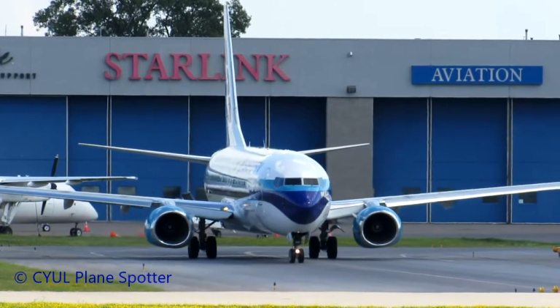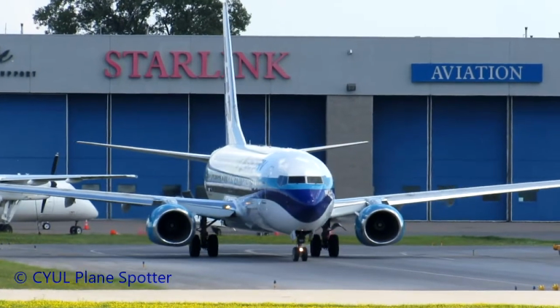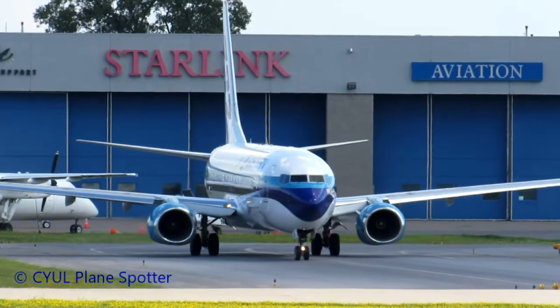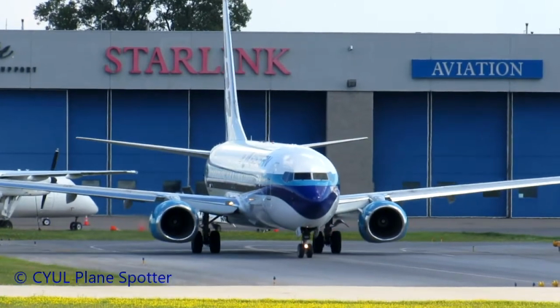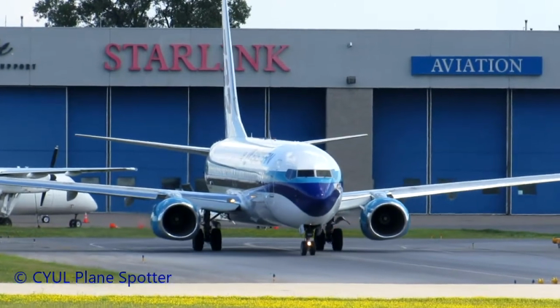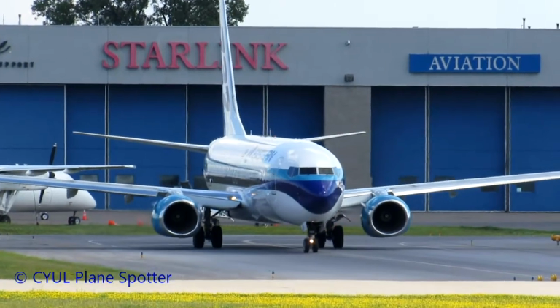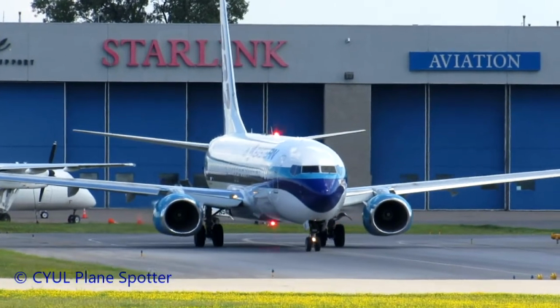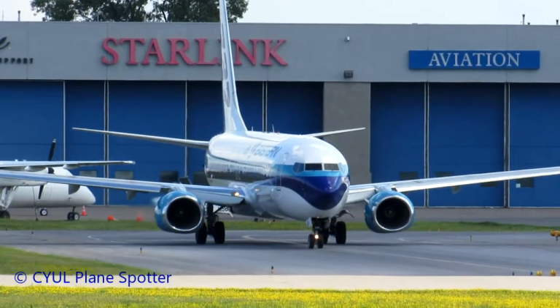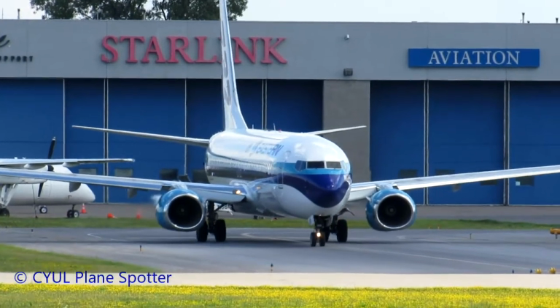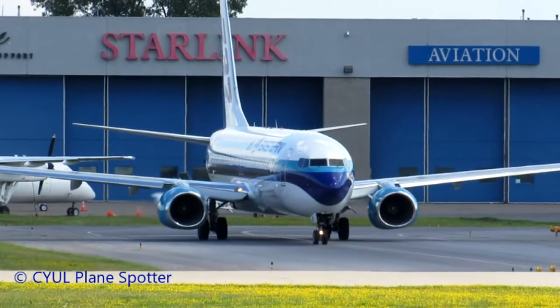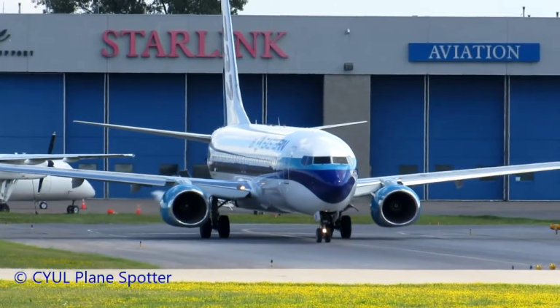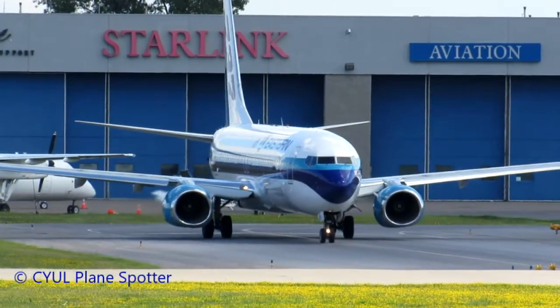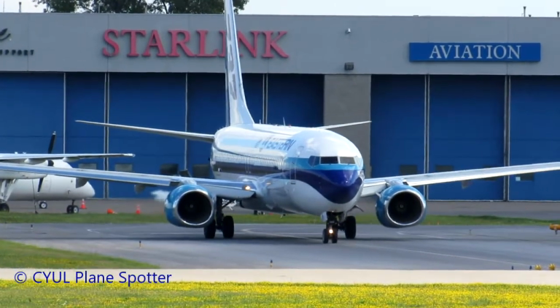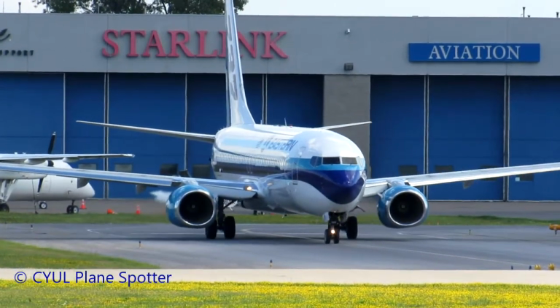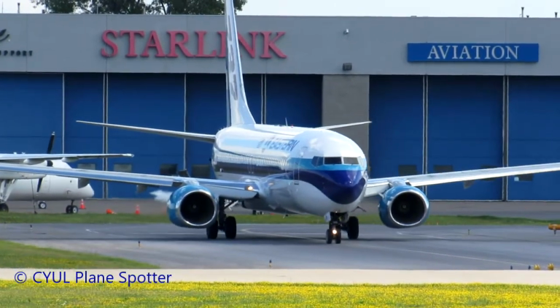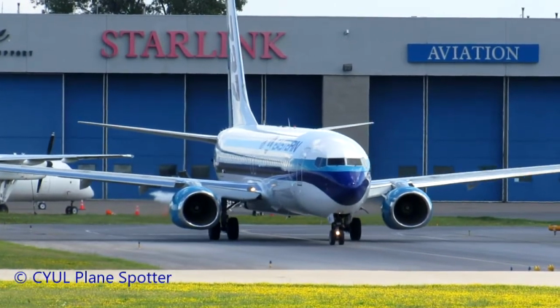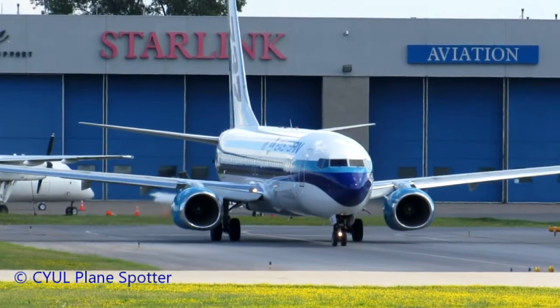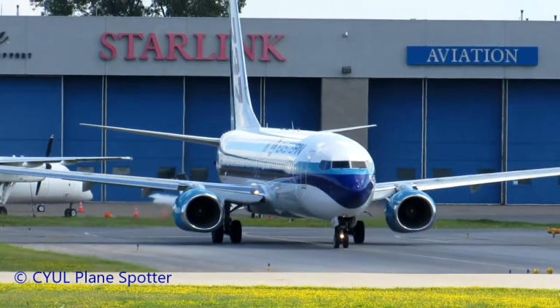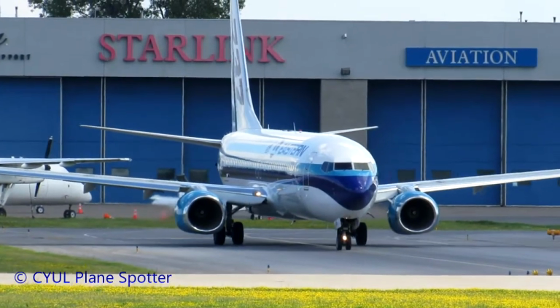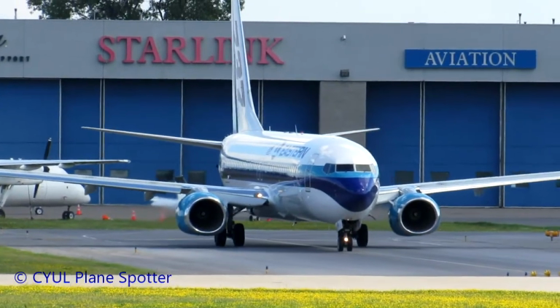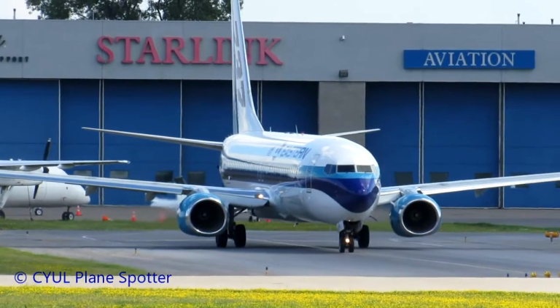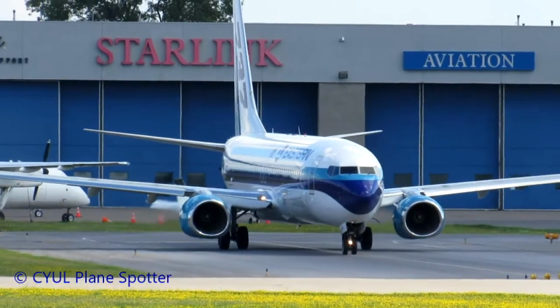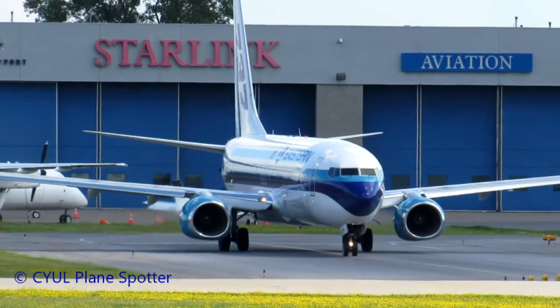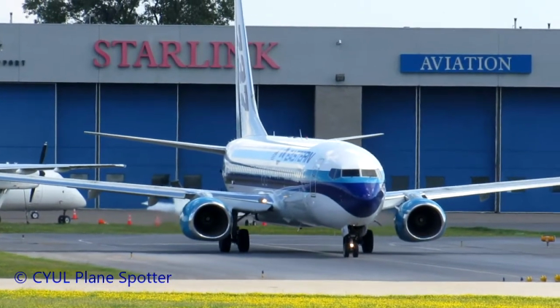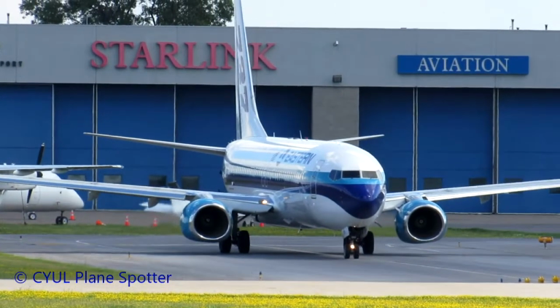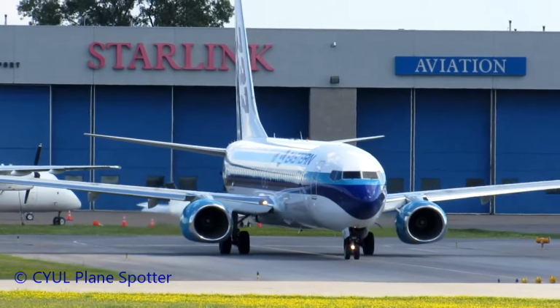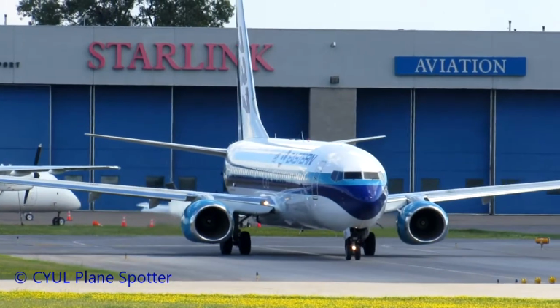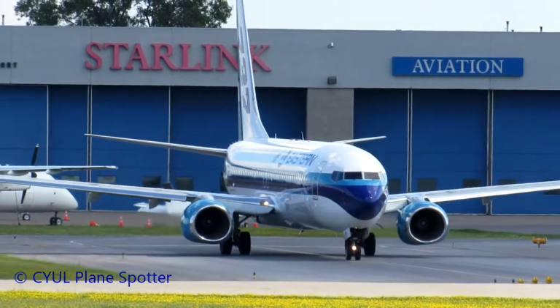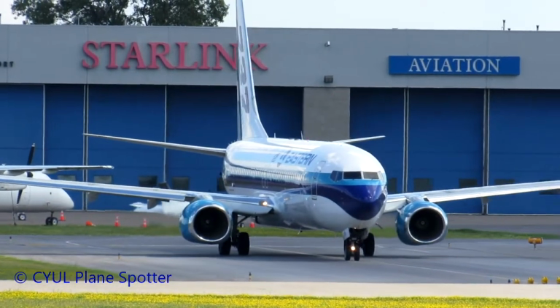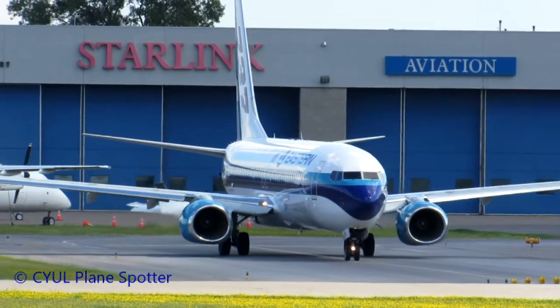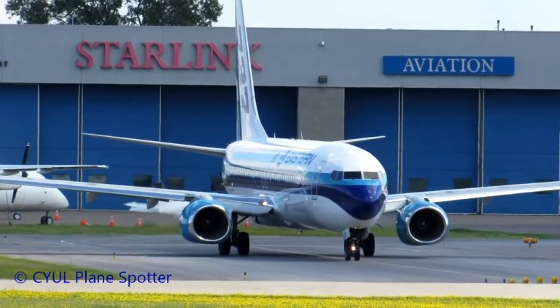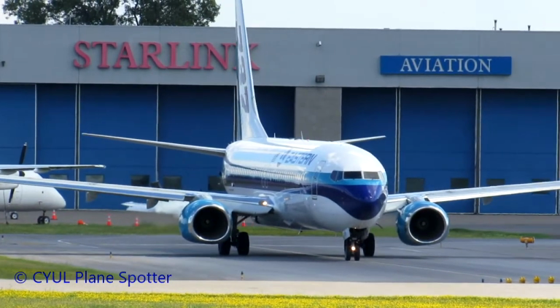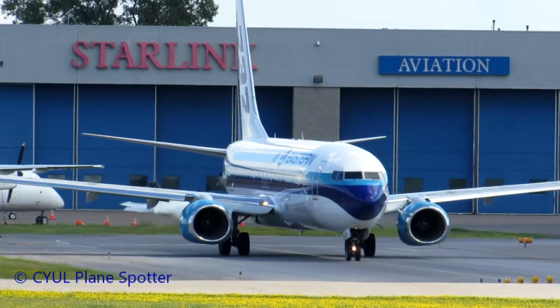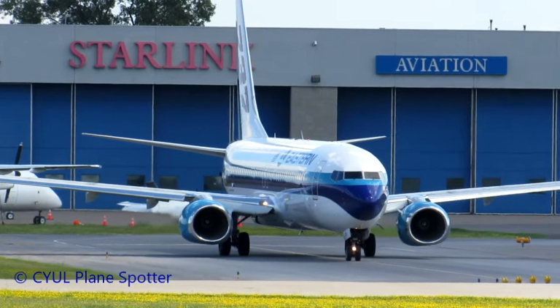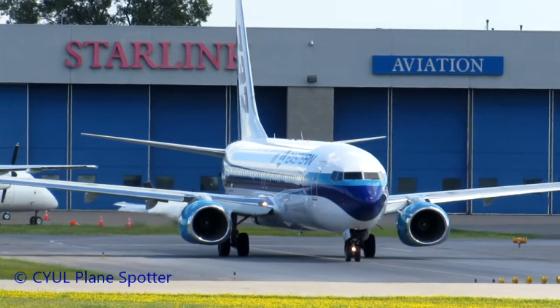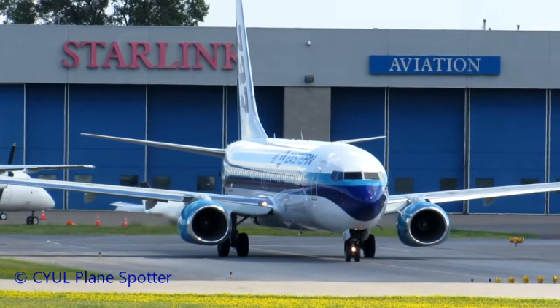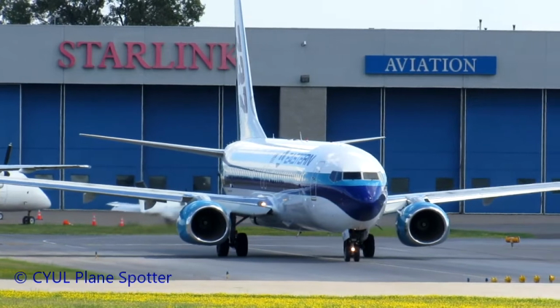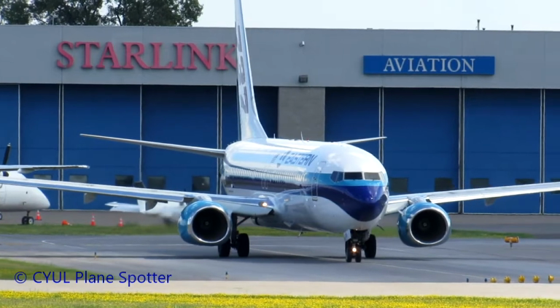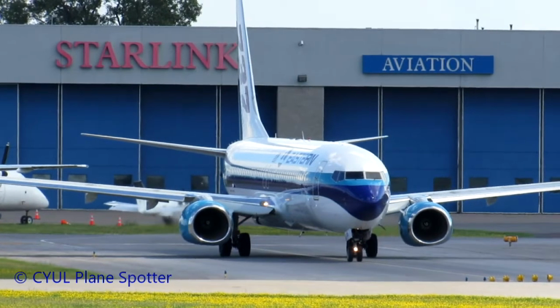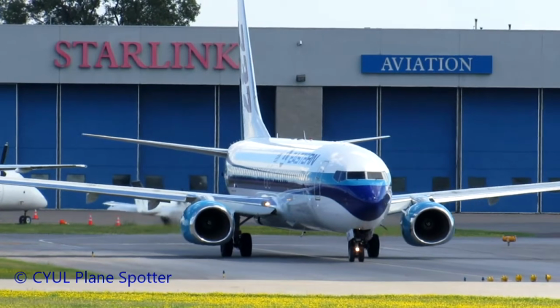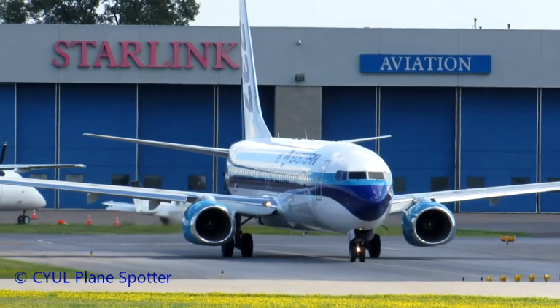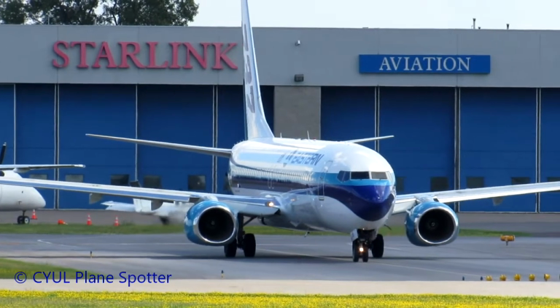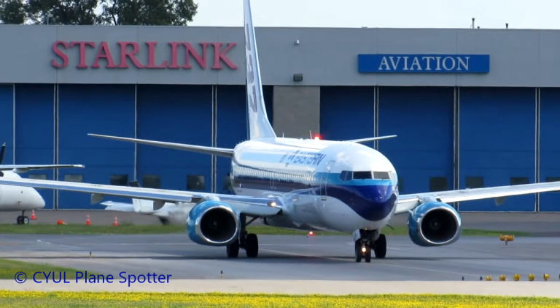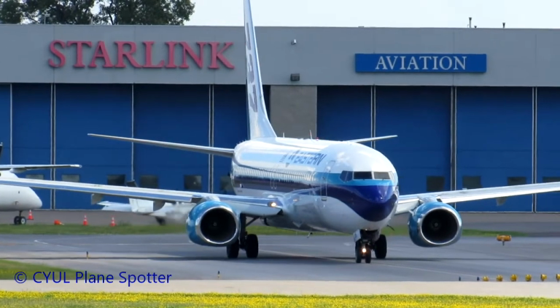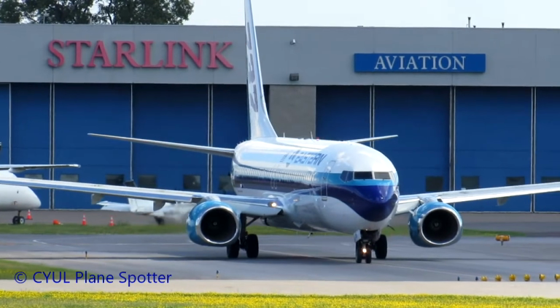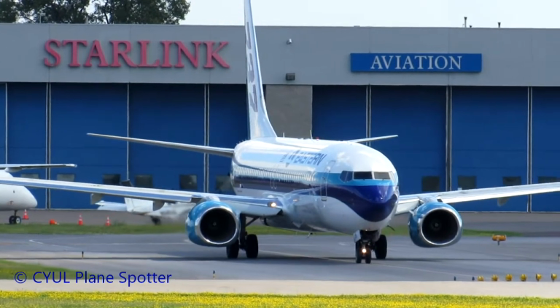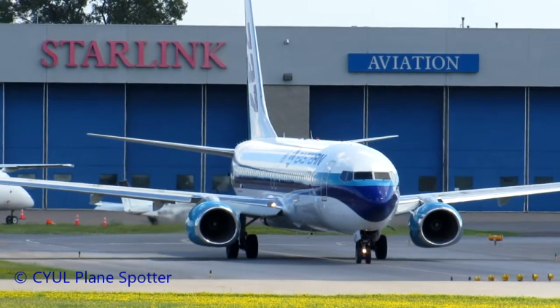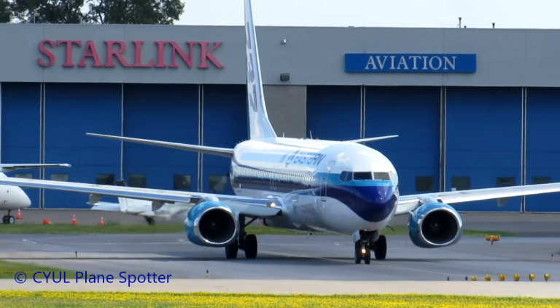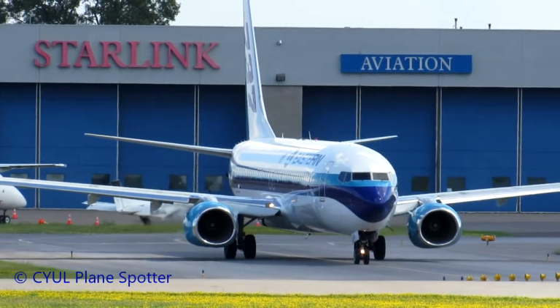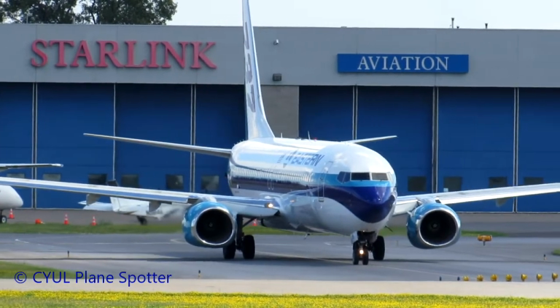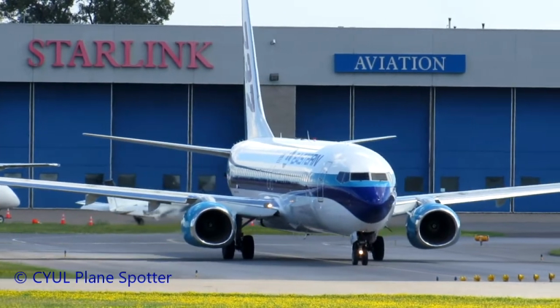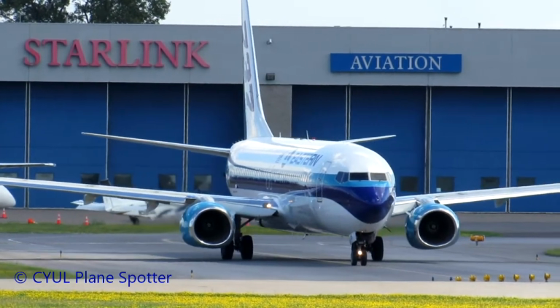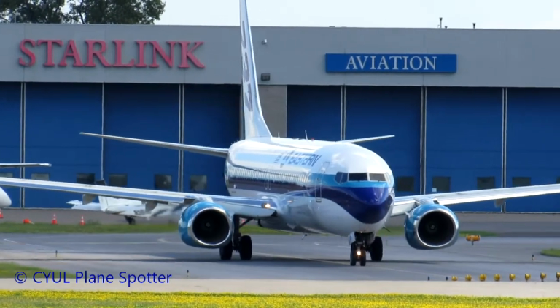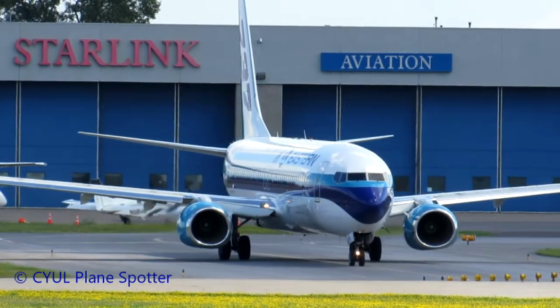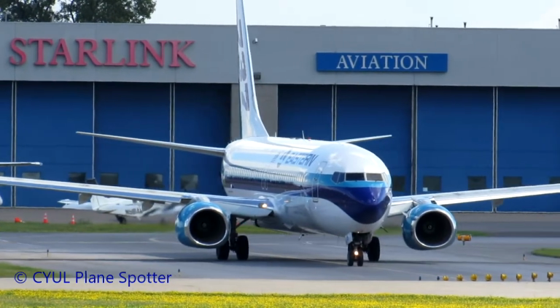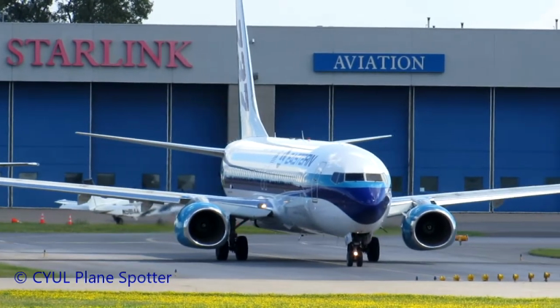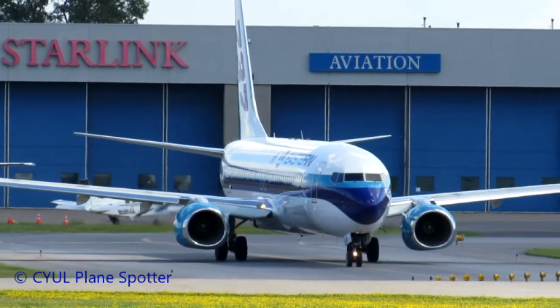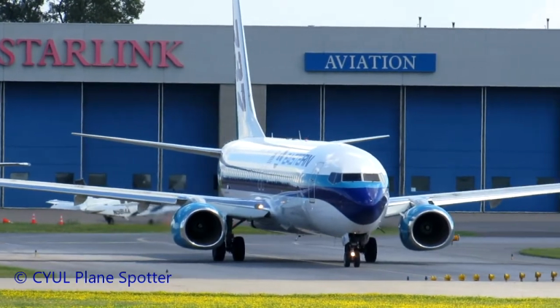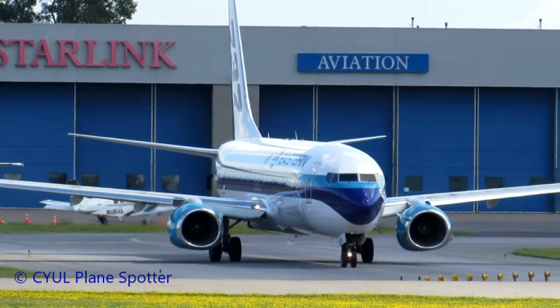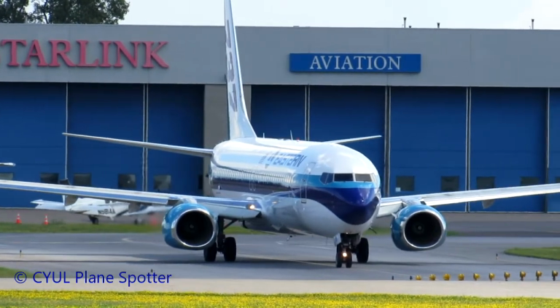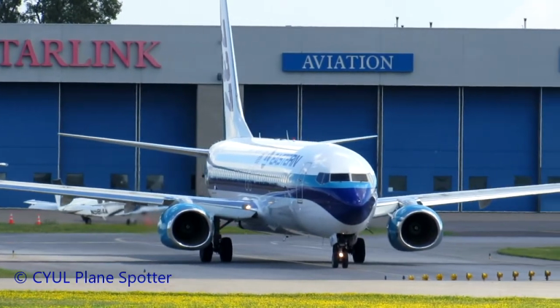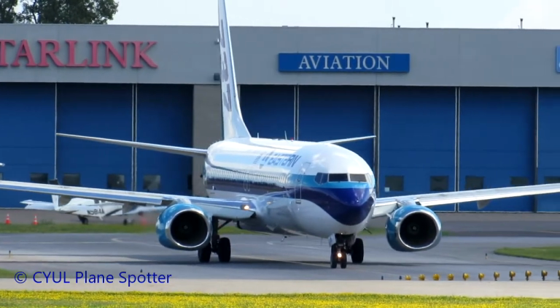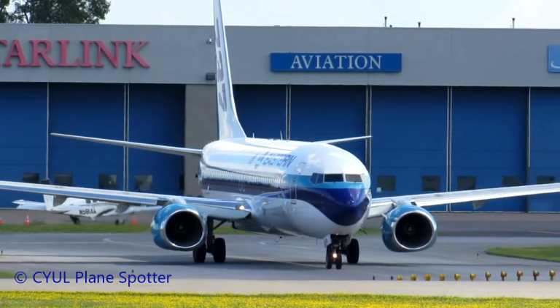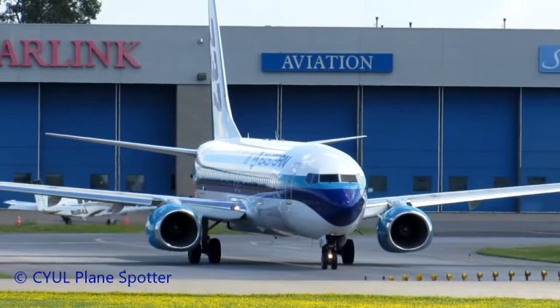Clear for takeoff, runway 24 left. Clear for takeoff, 24L, 947. Over to departure on different.